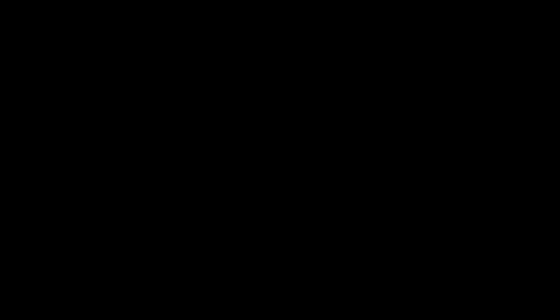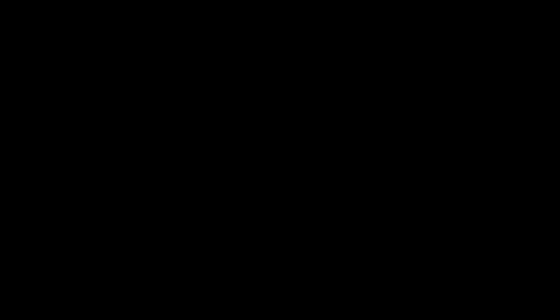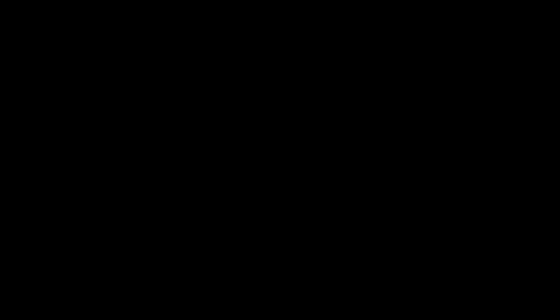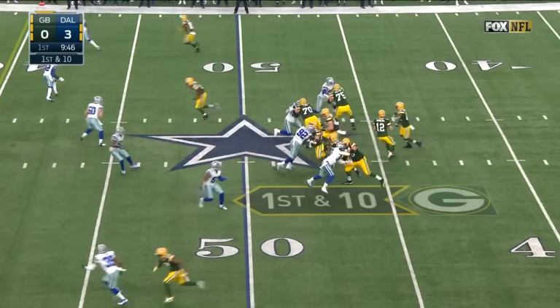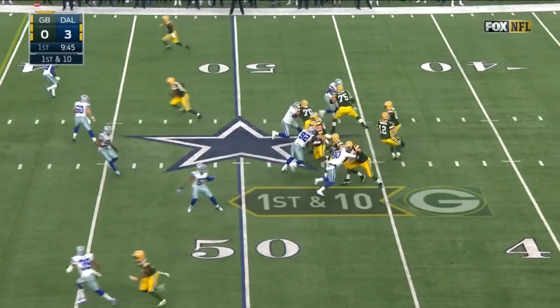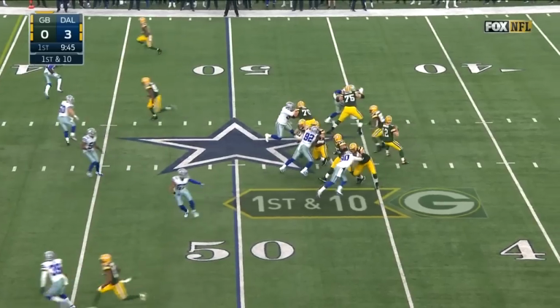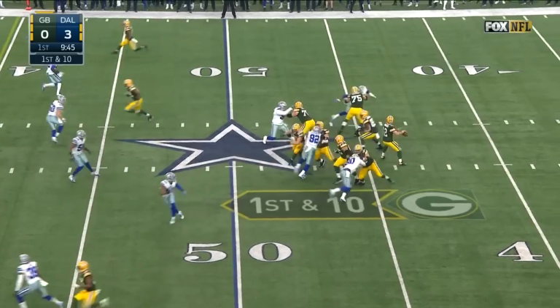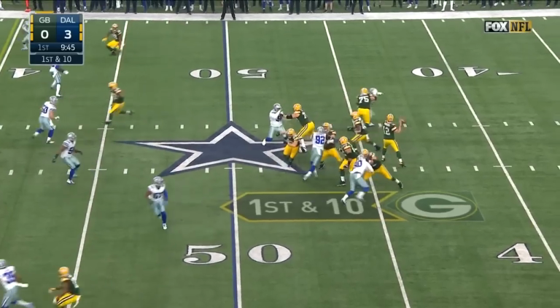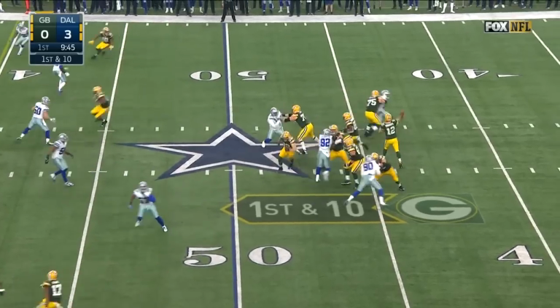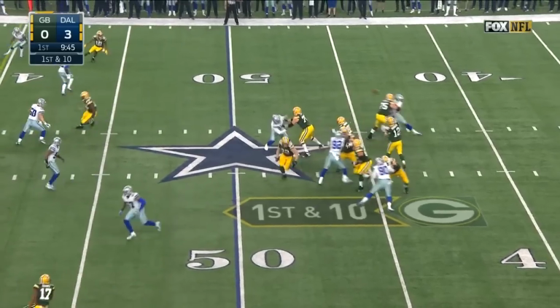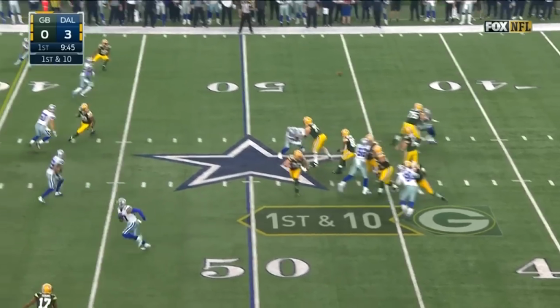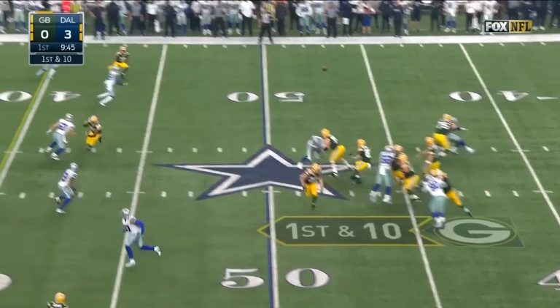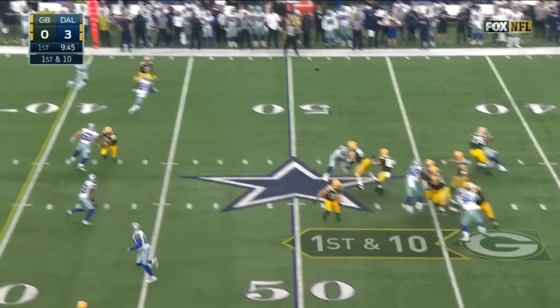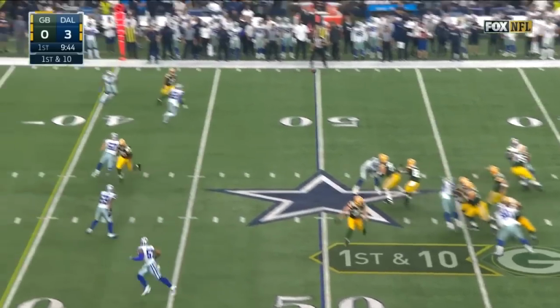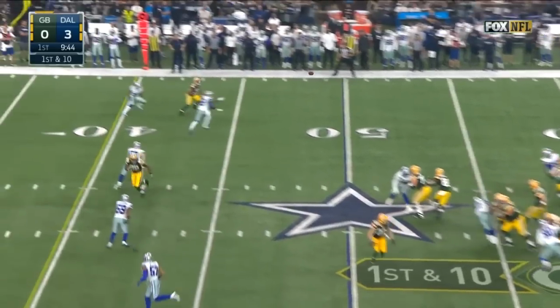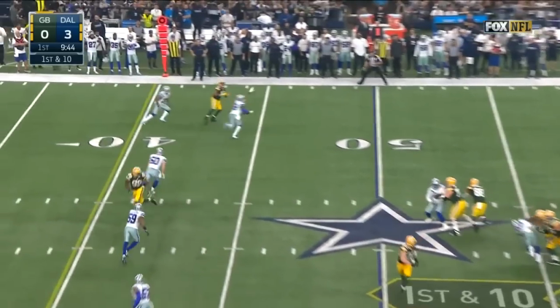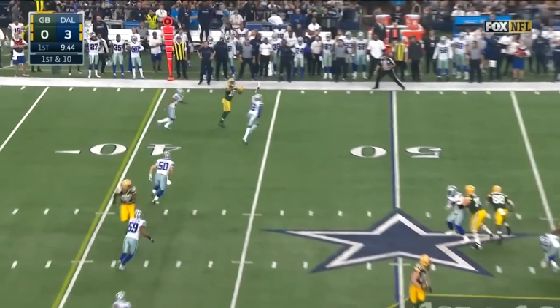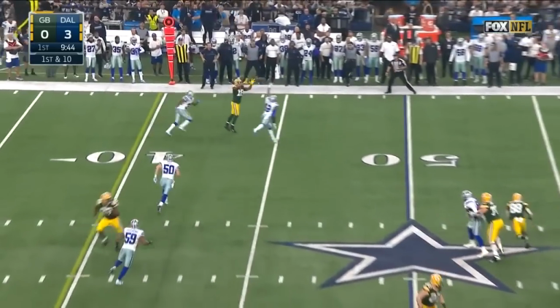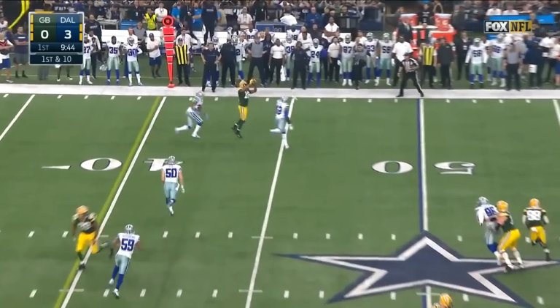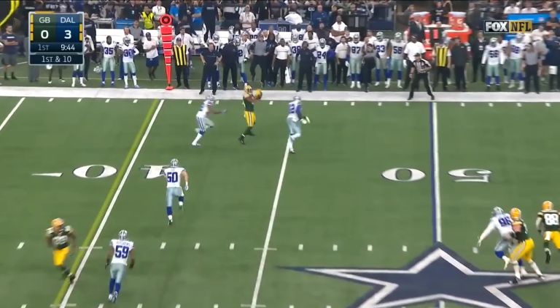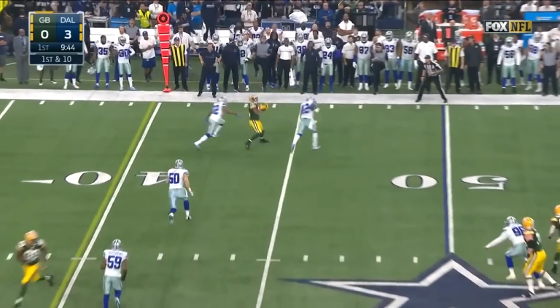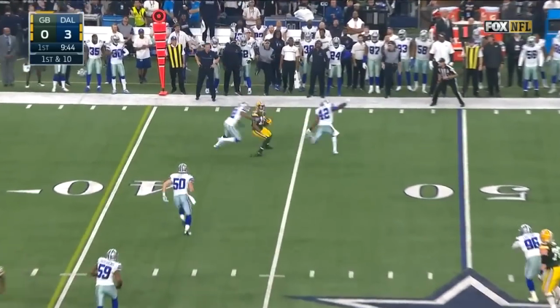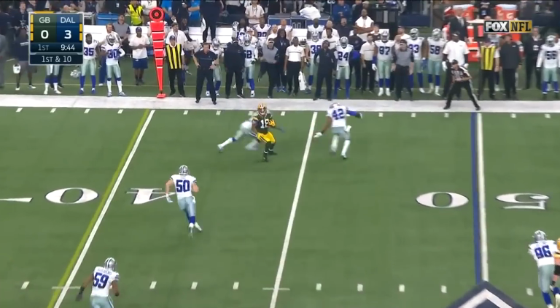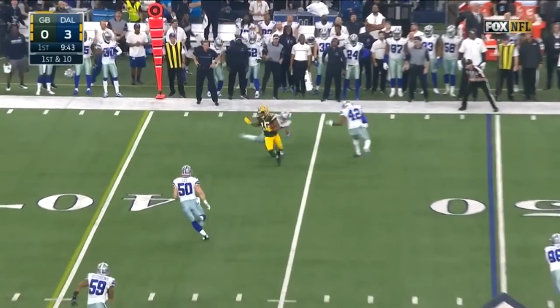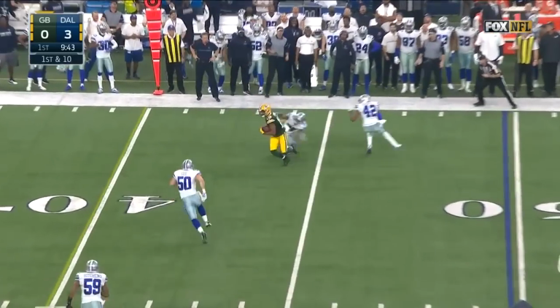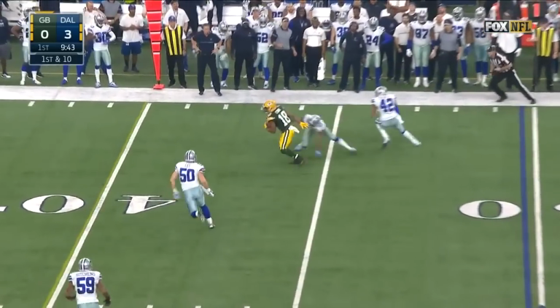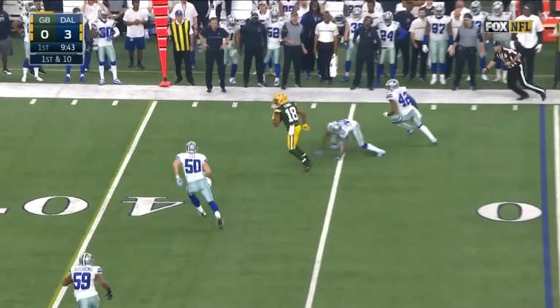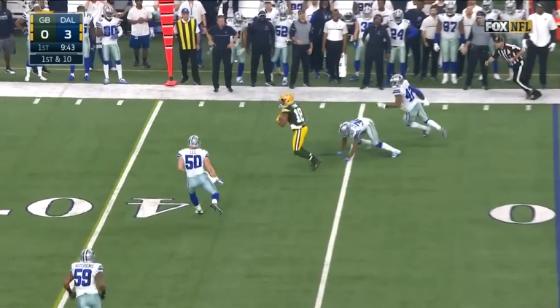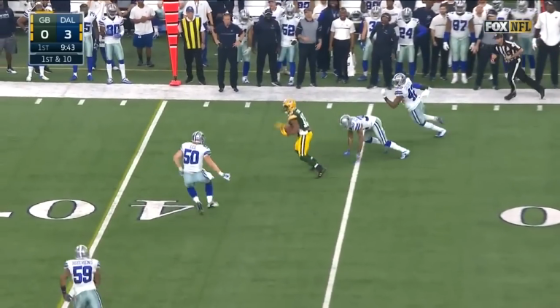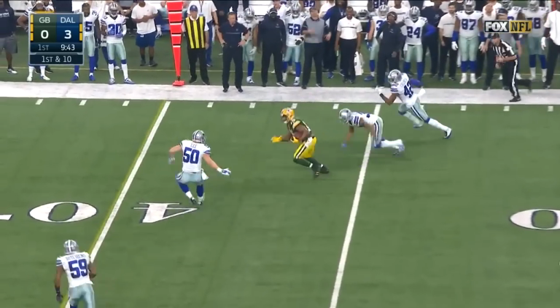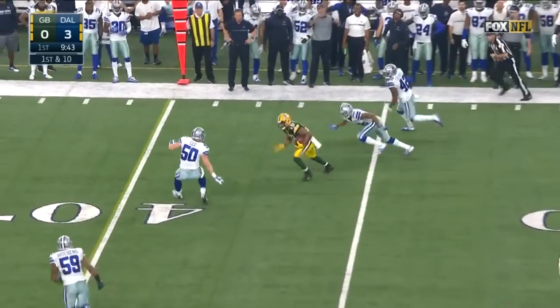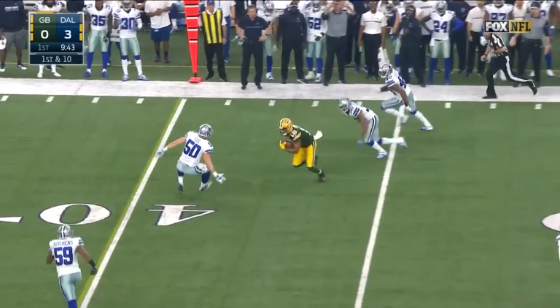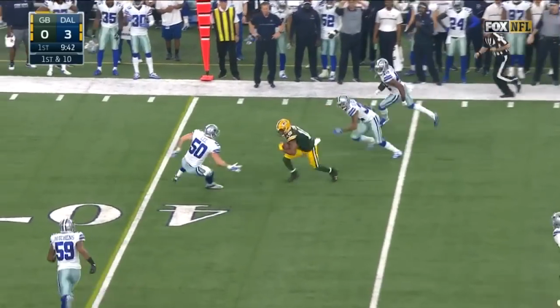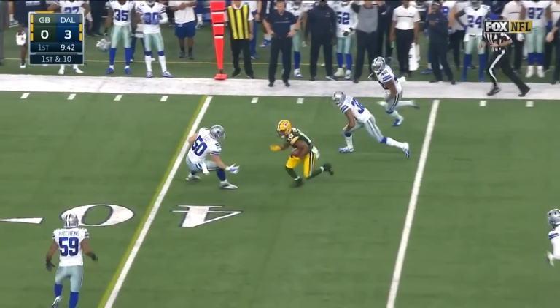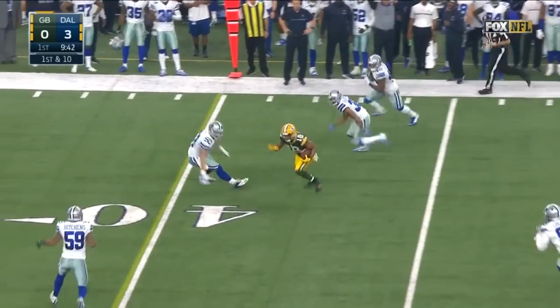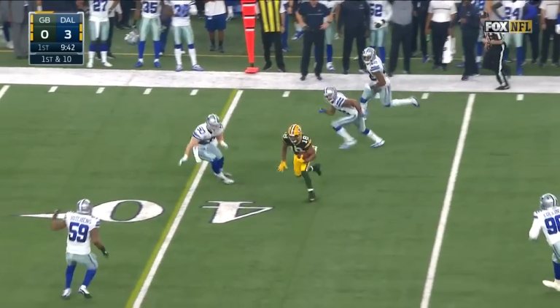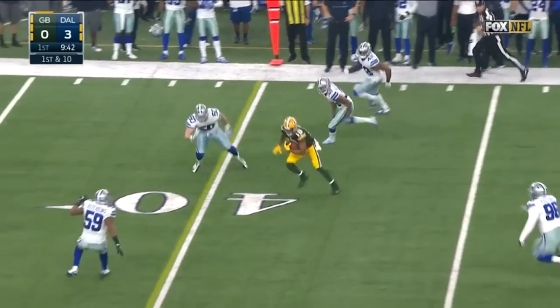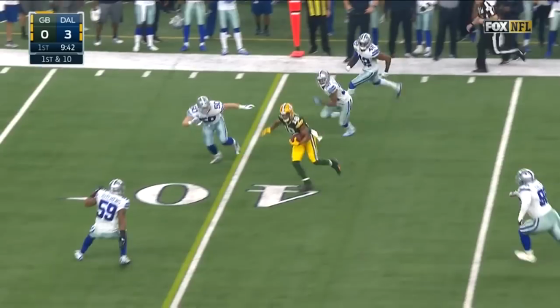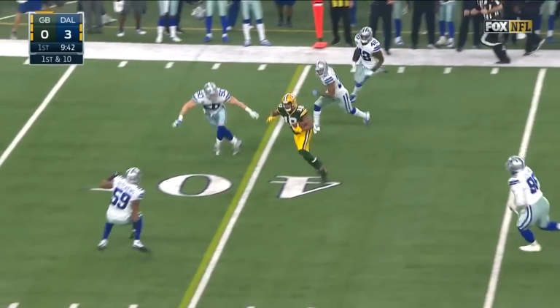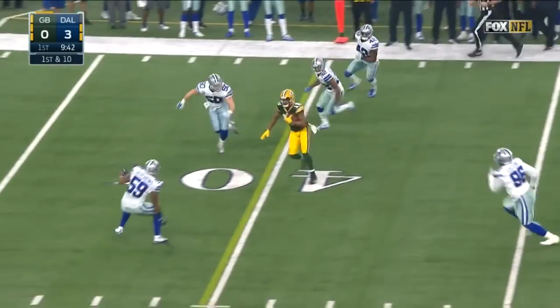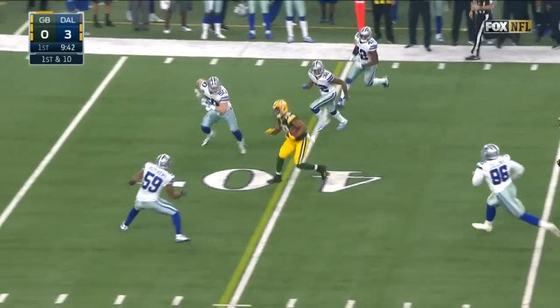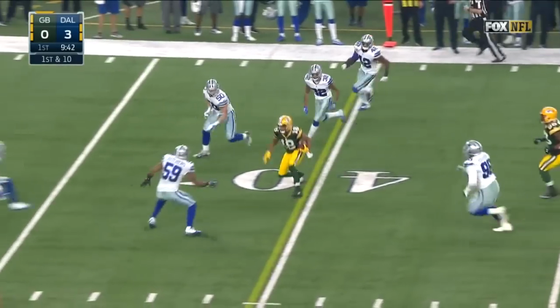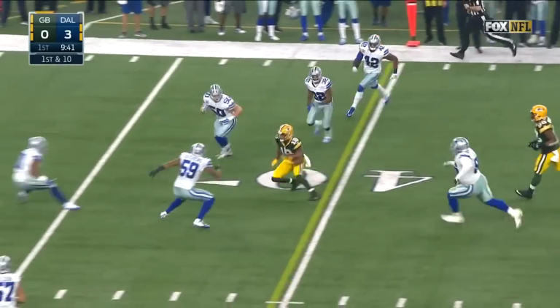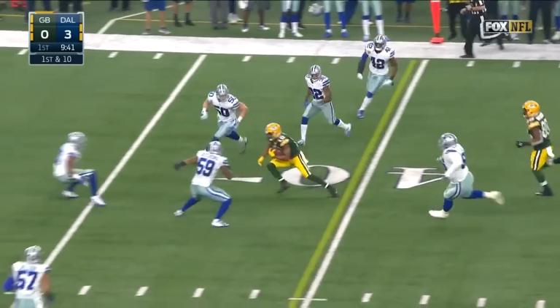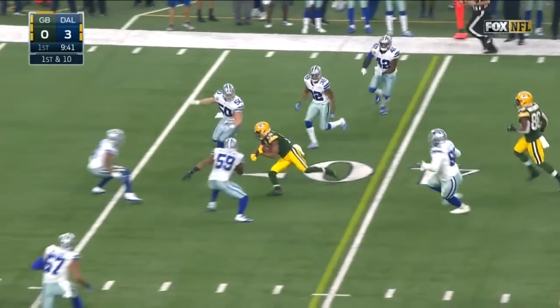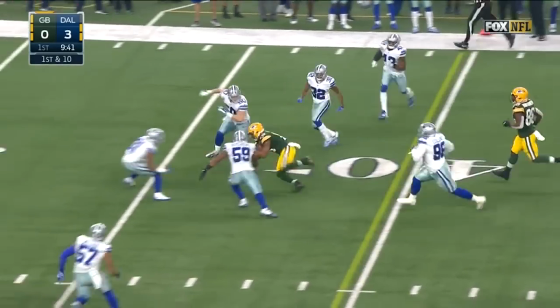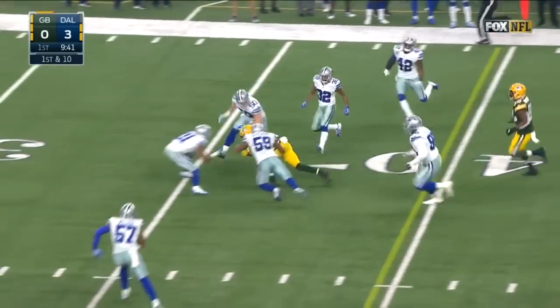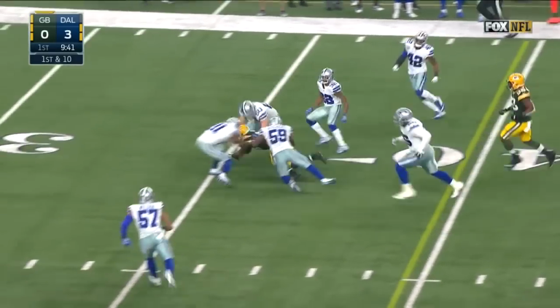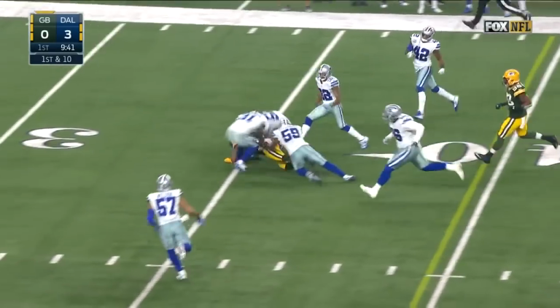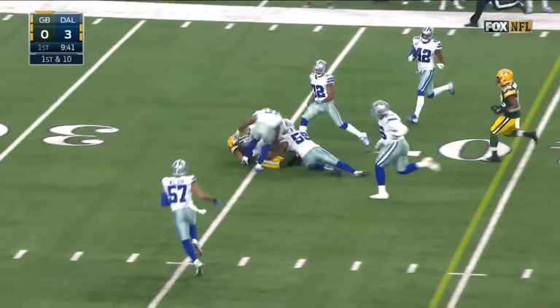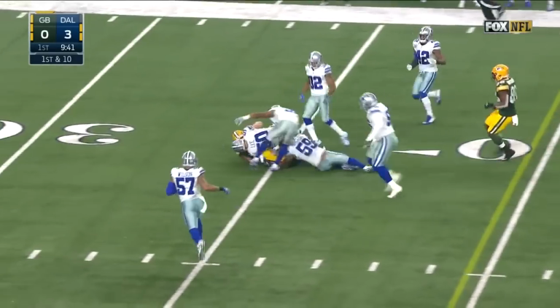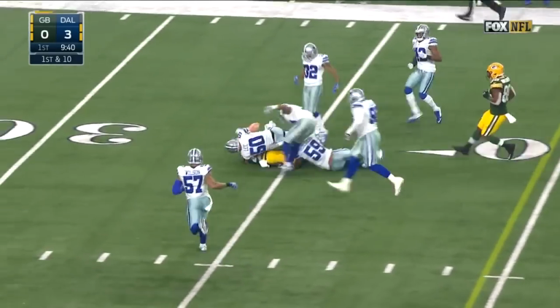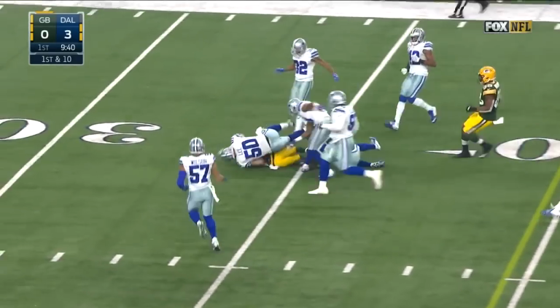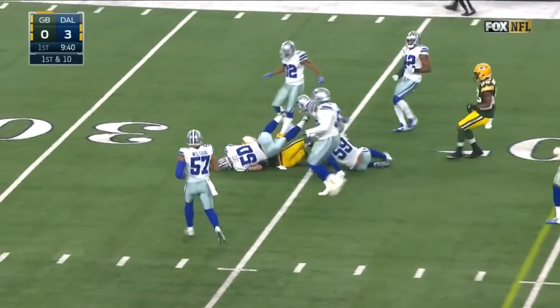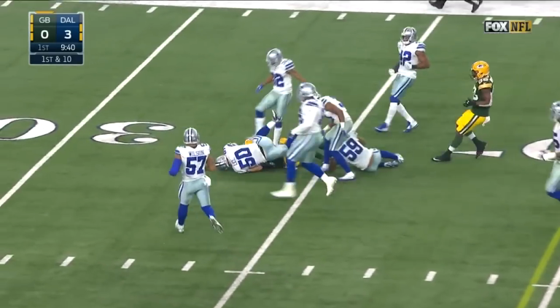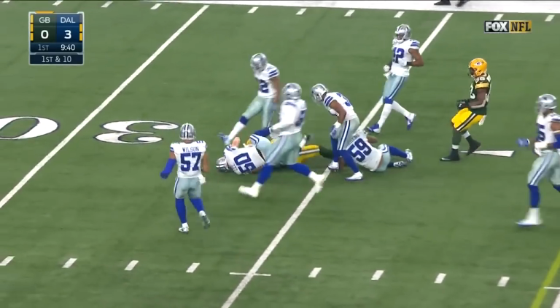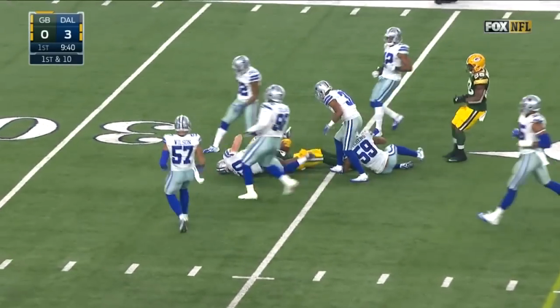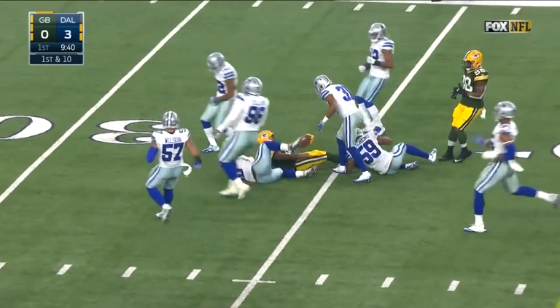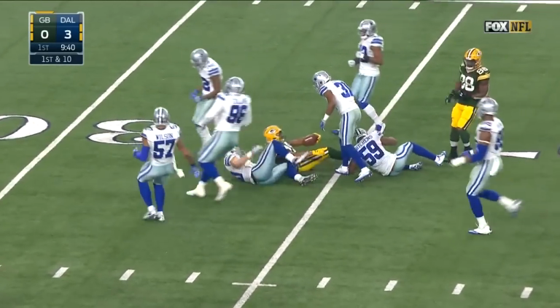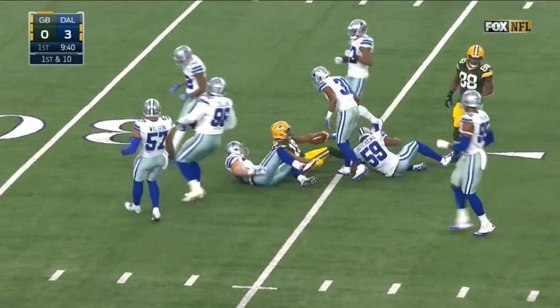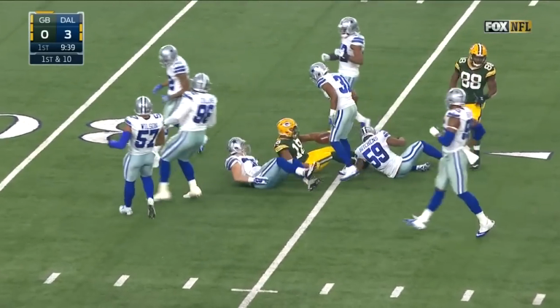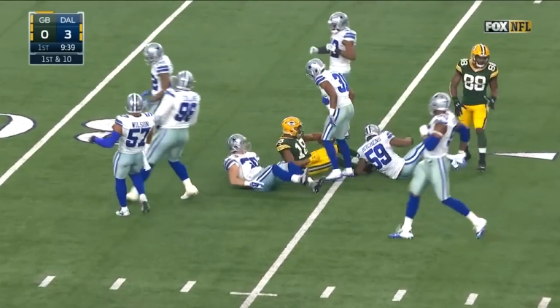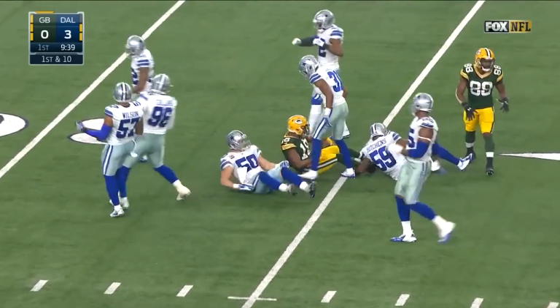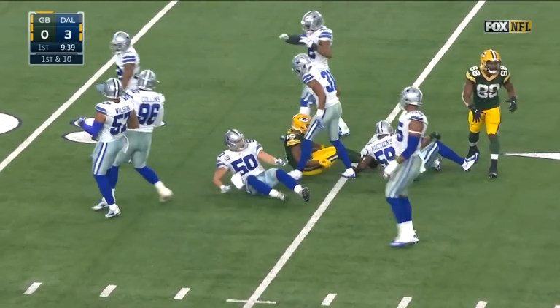15-yard carry, quick set-up and throw, and the pass is caught by Cobb. Randall Cobb down near the 35.